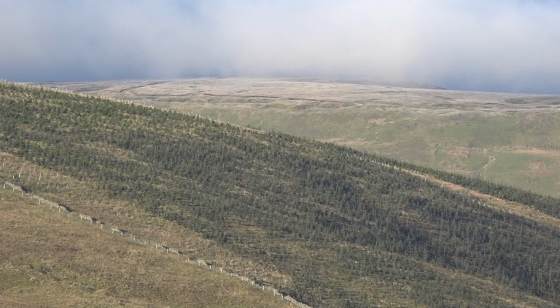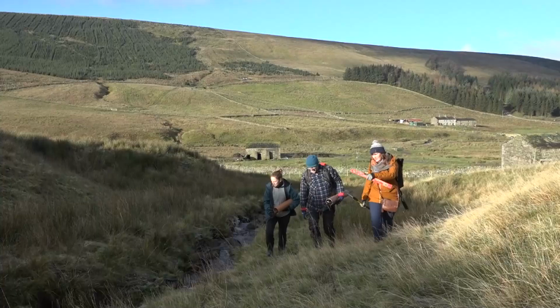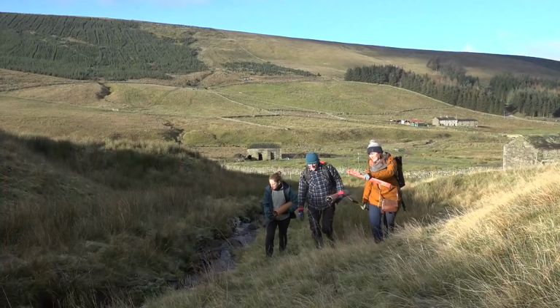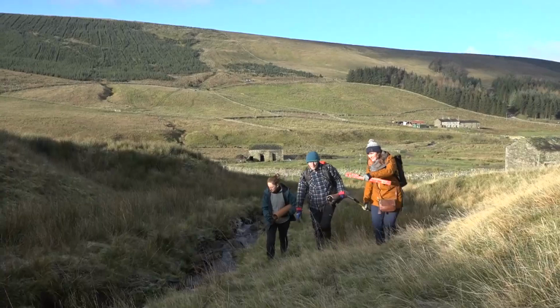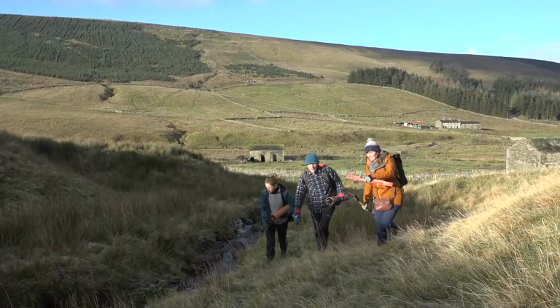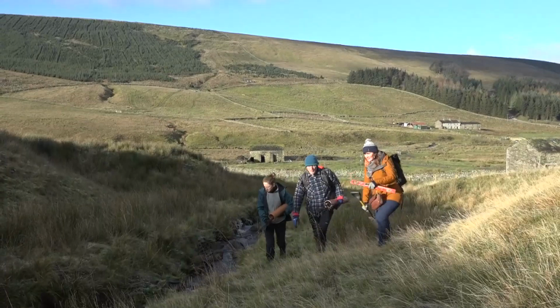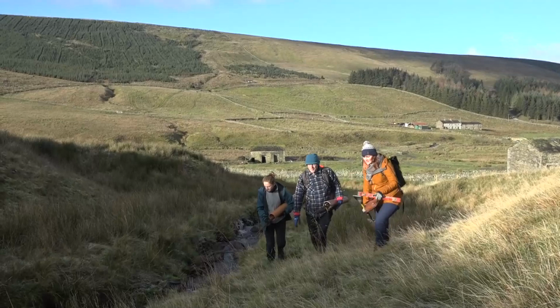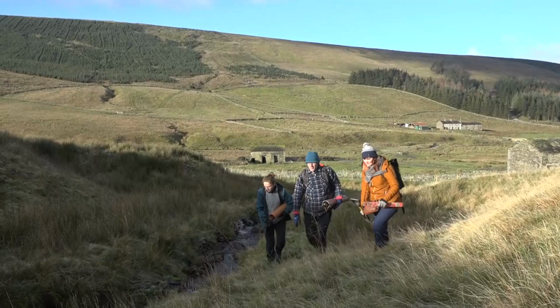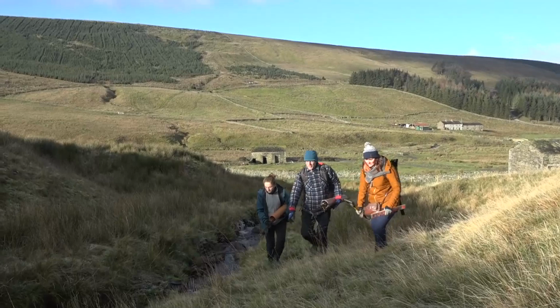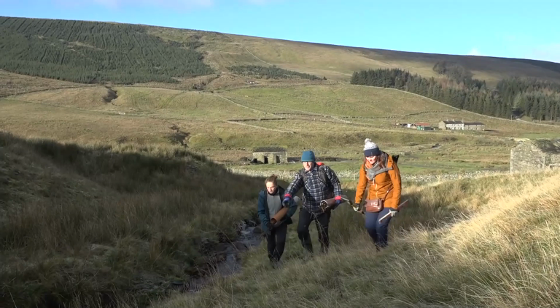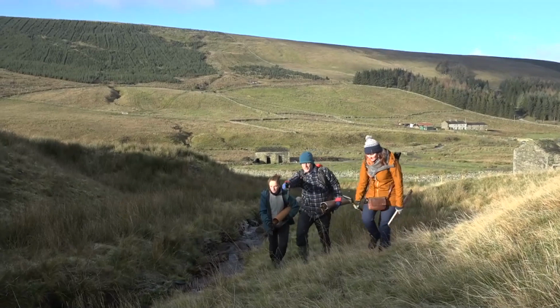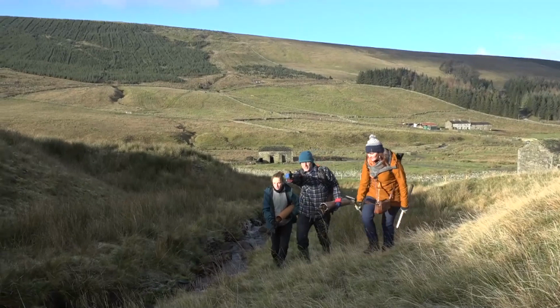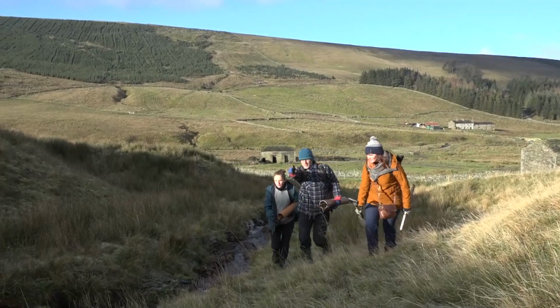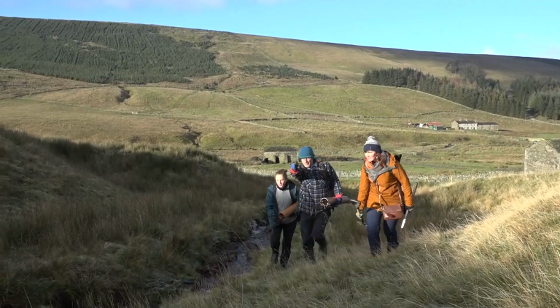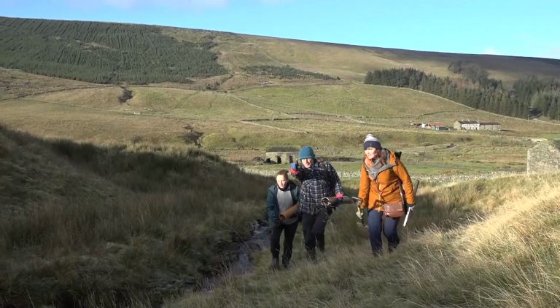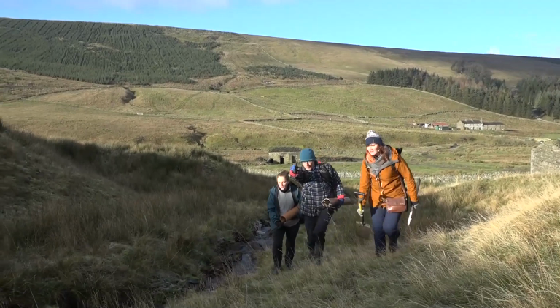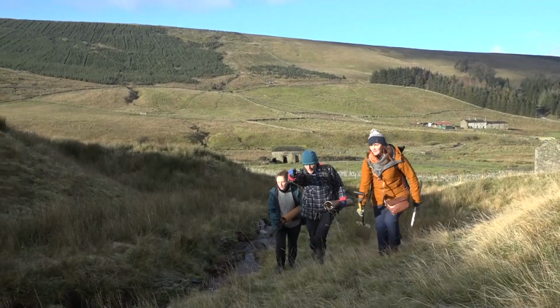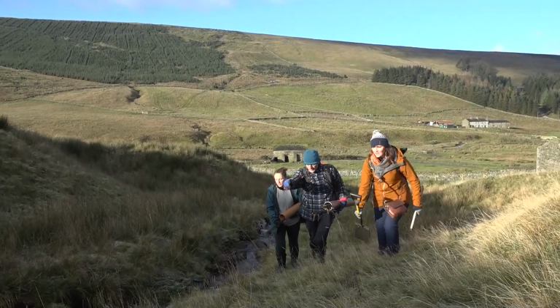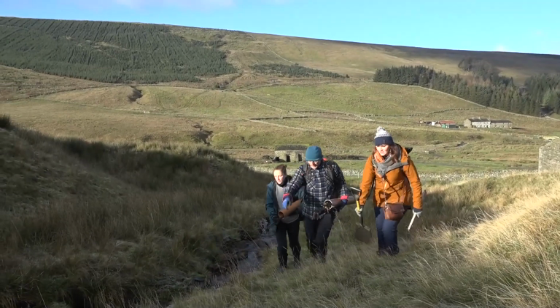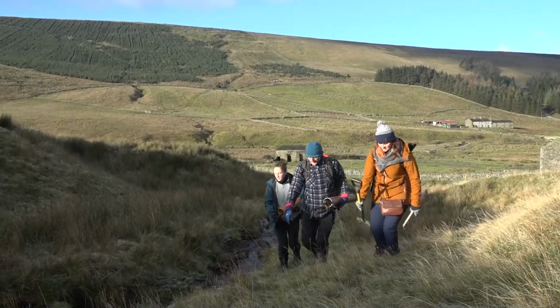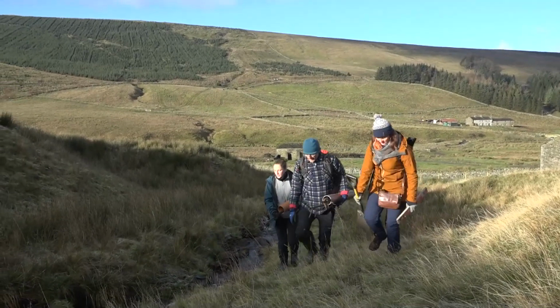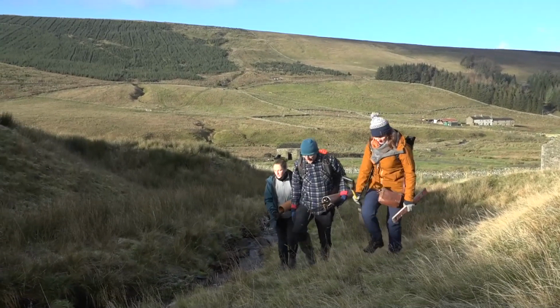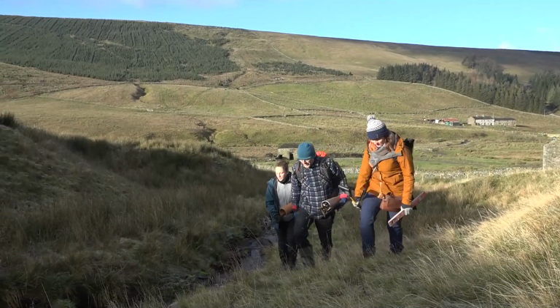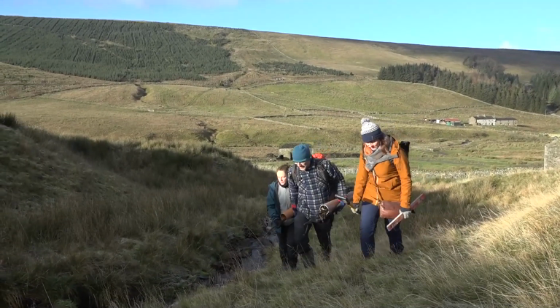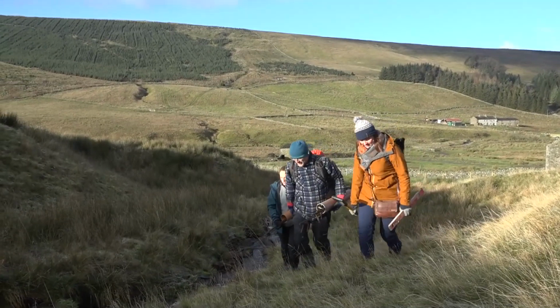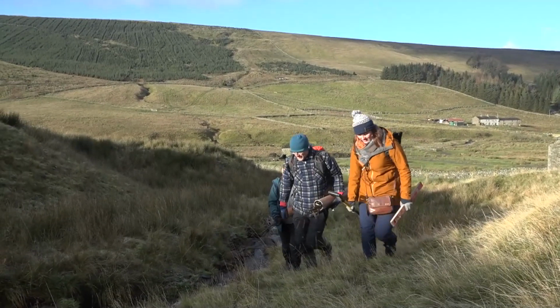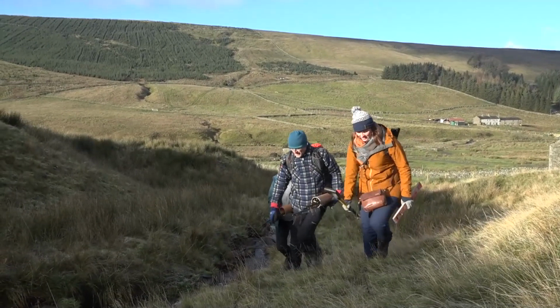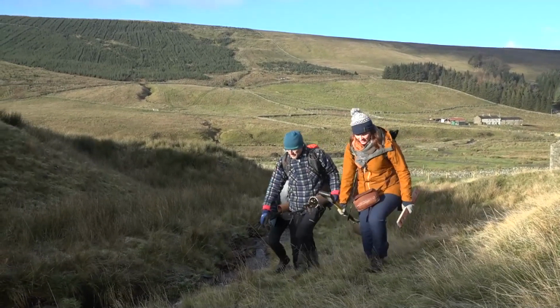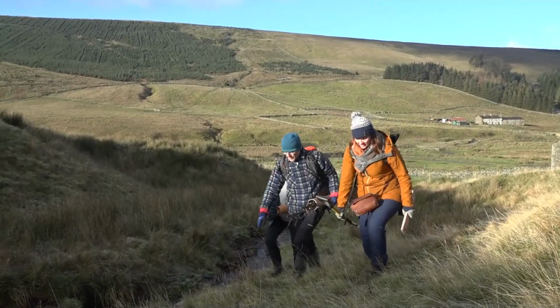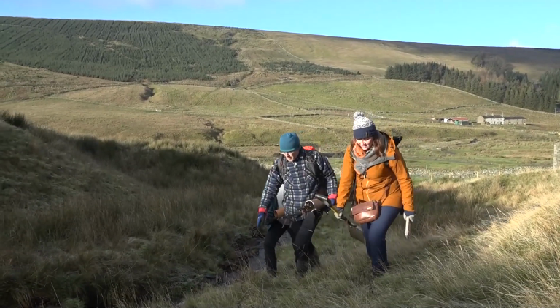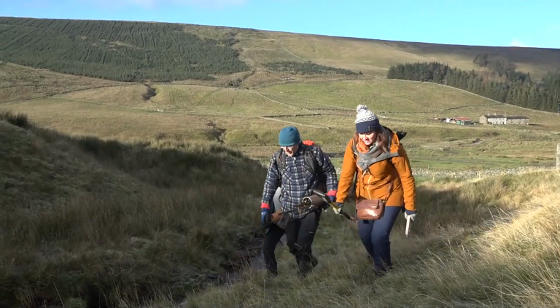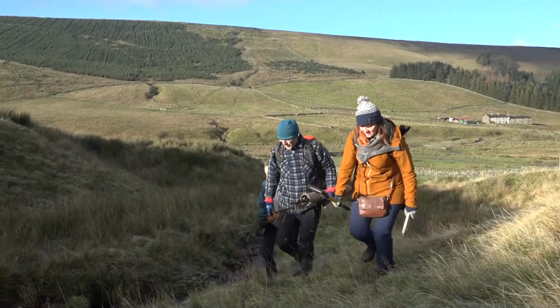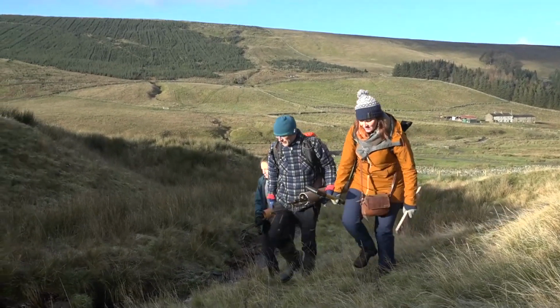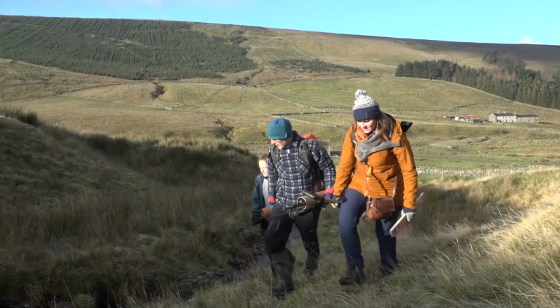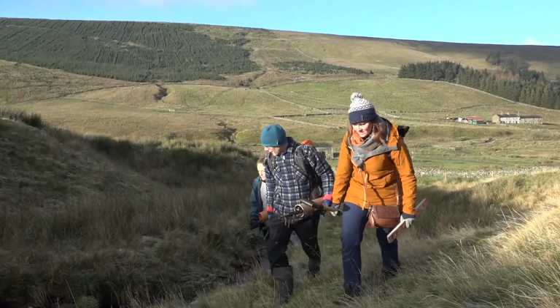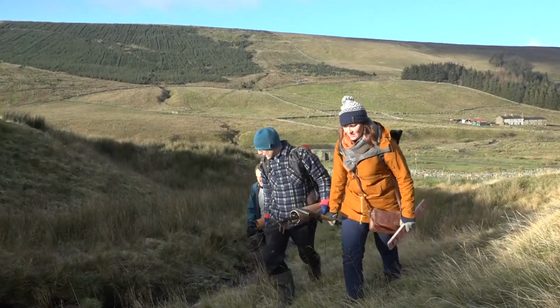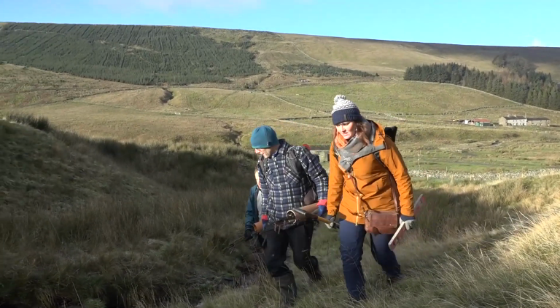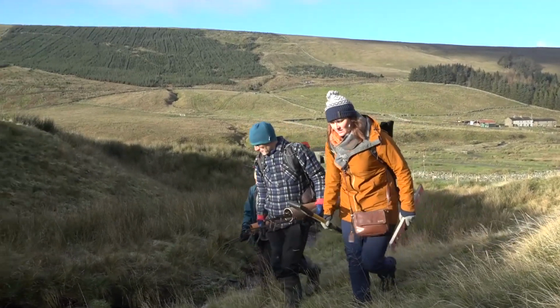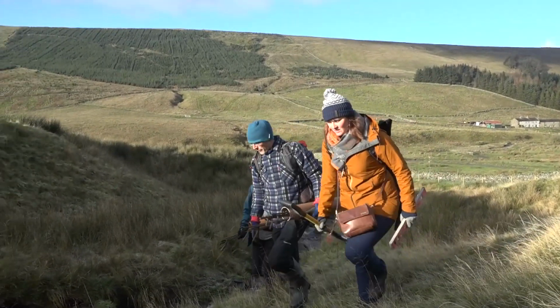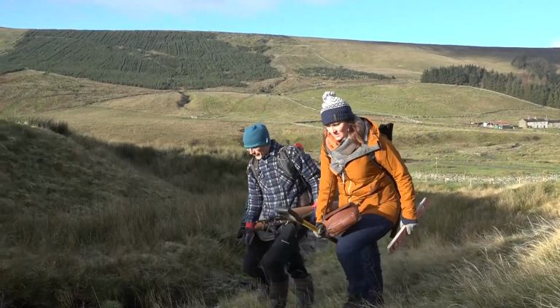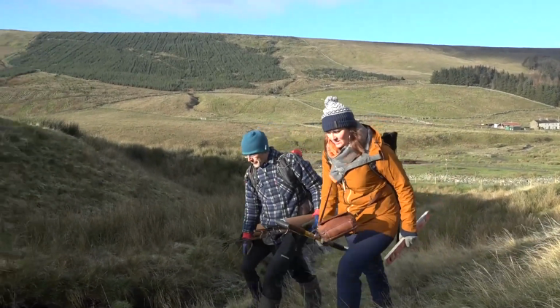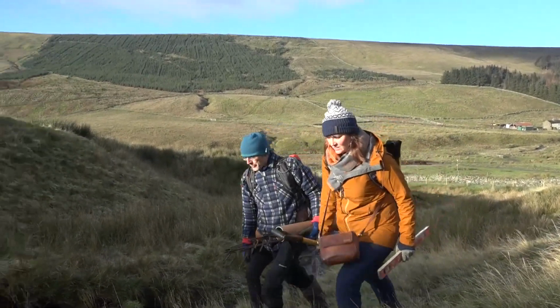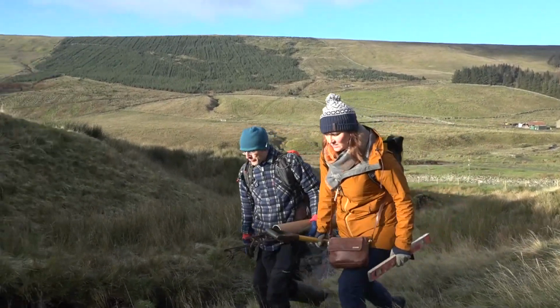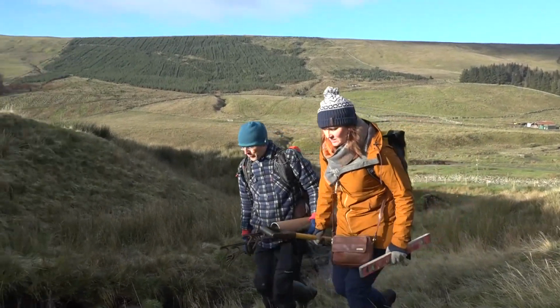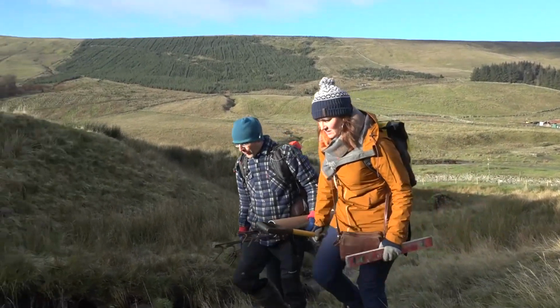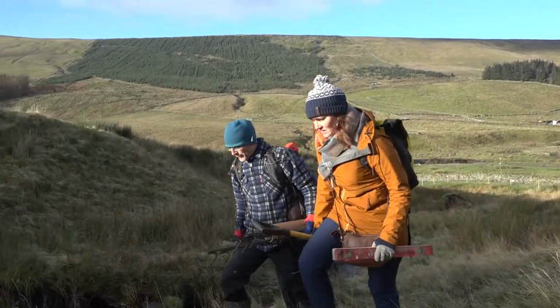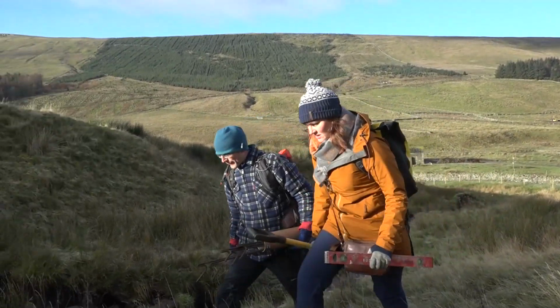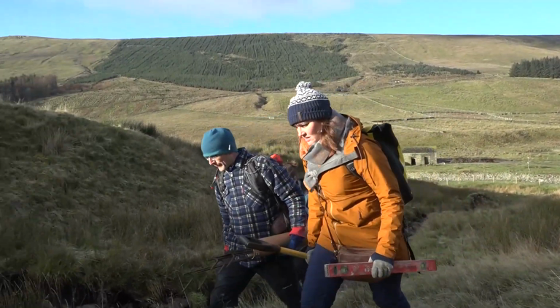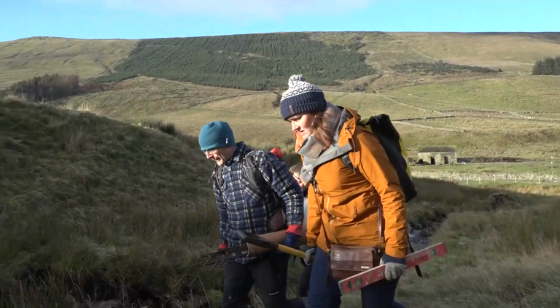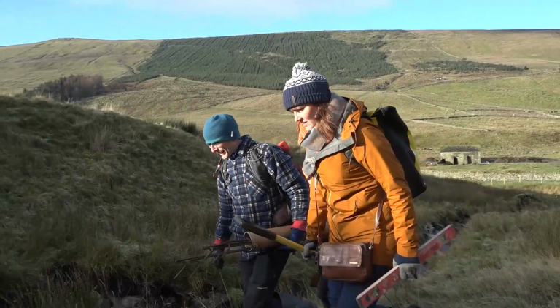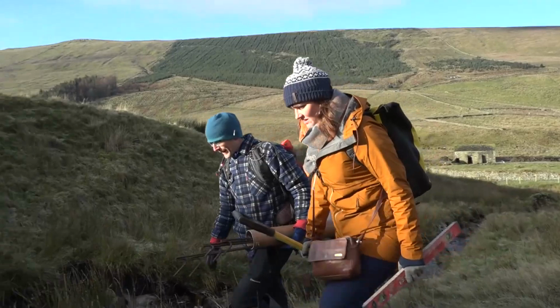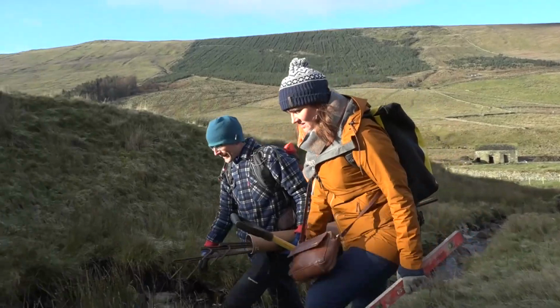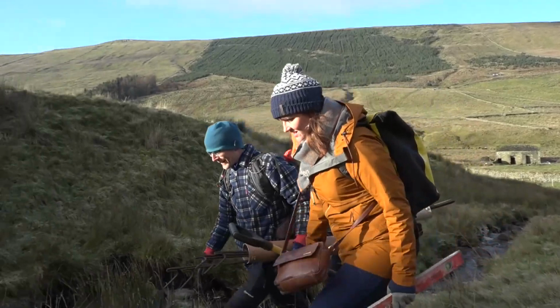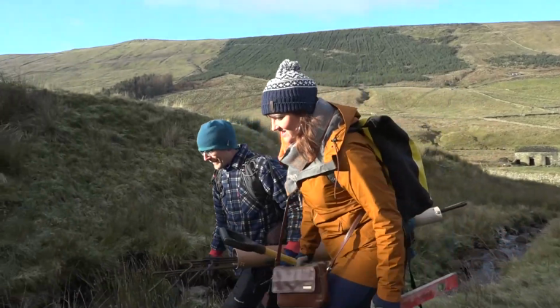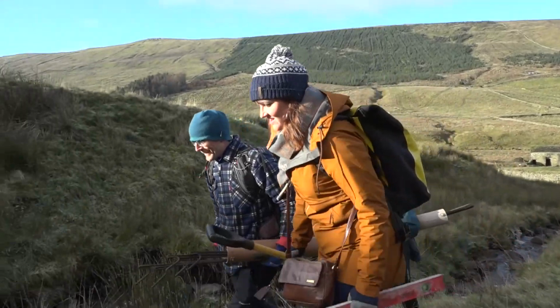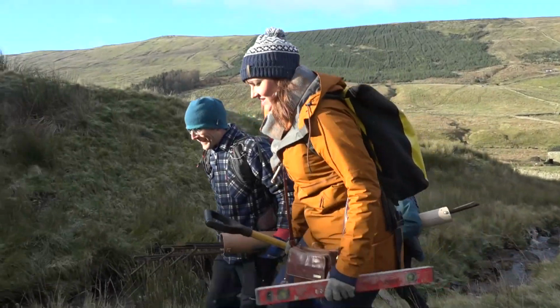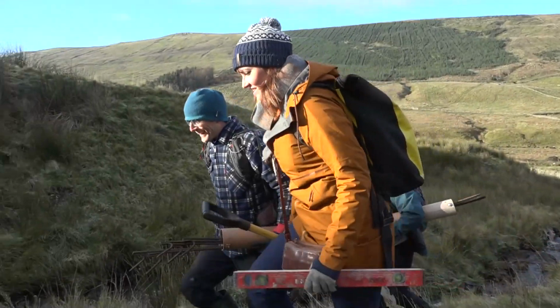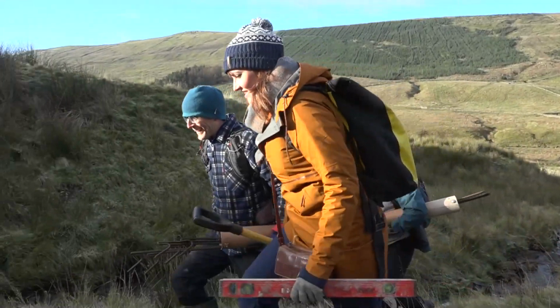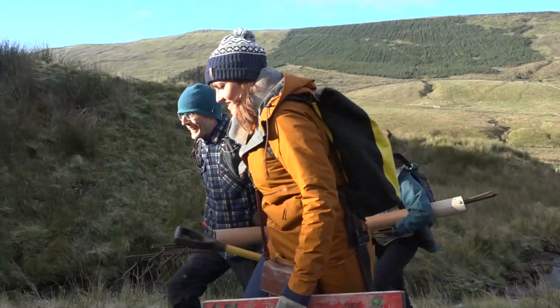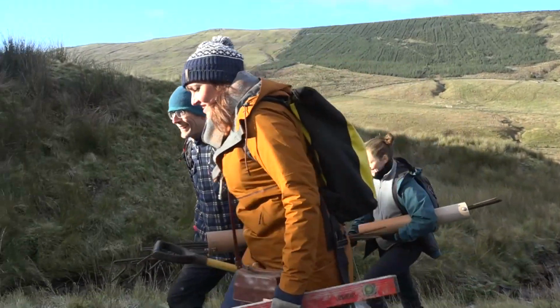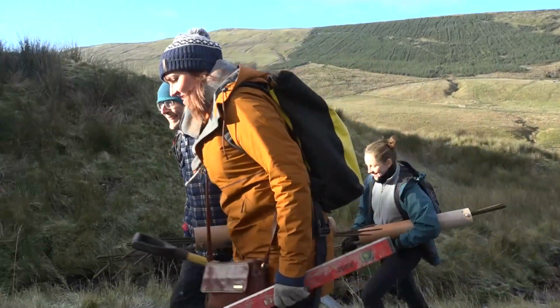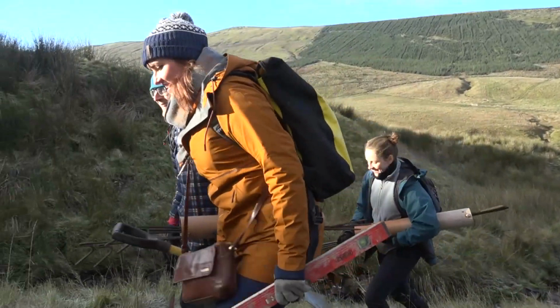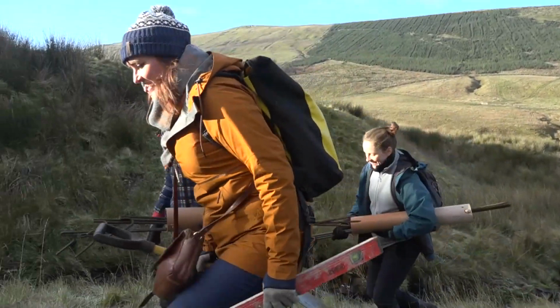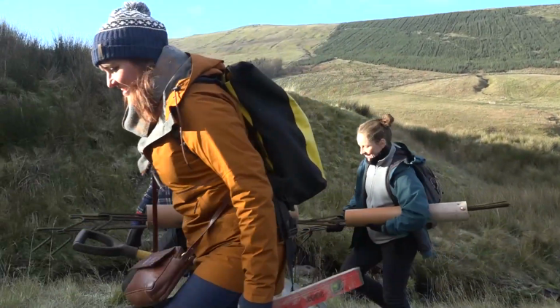But while that might all sound idyllic, this project isn't about restoring beautiful landscapes. It's about stopping flooding in the valley below.